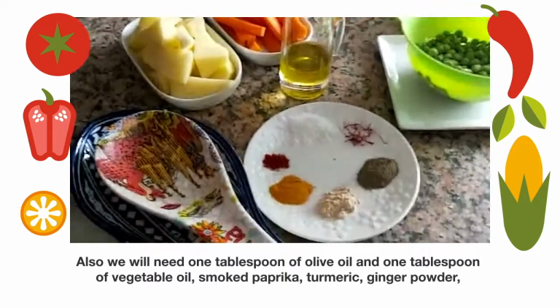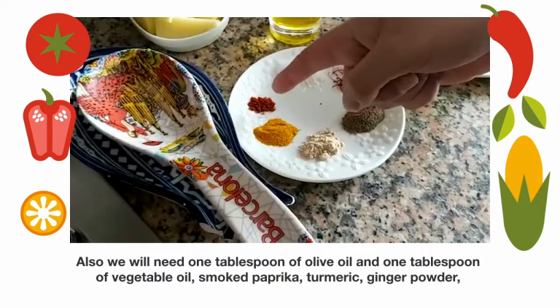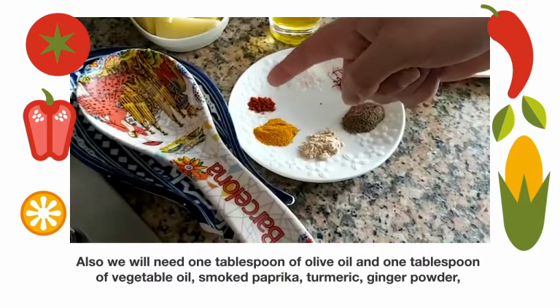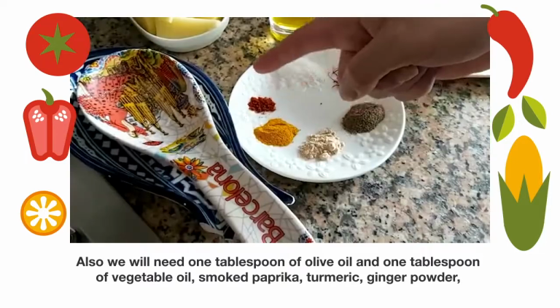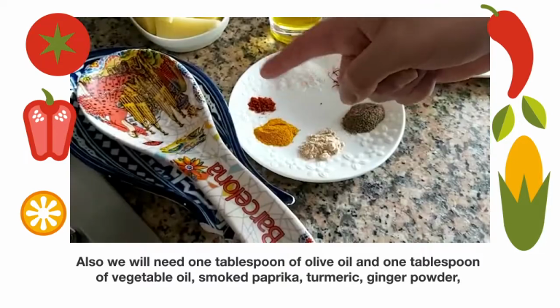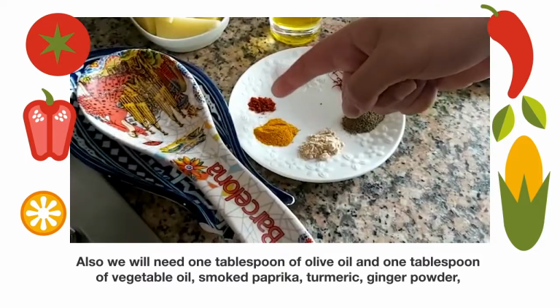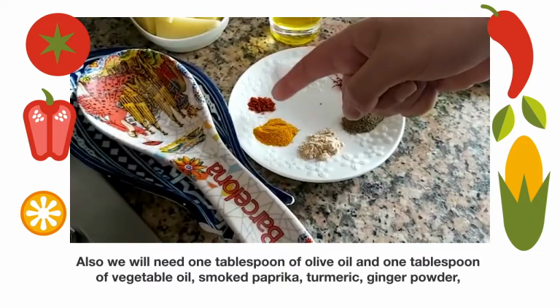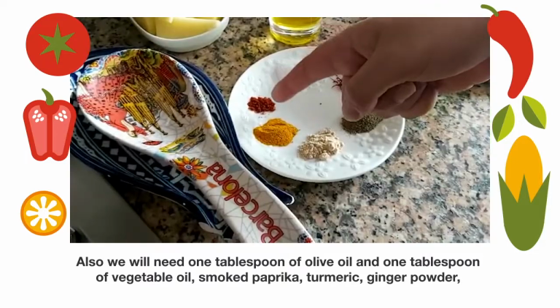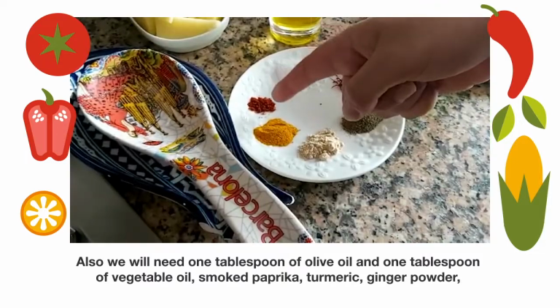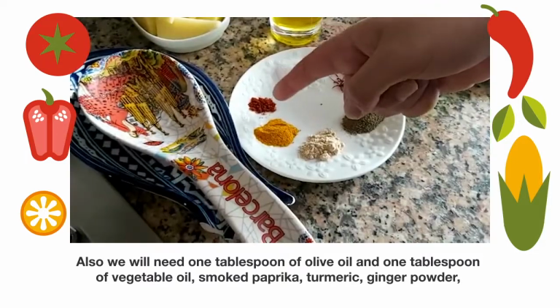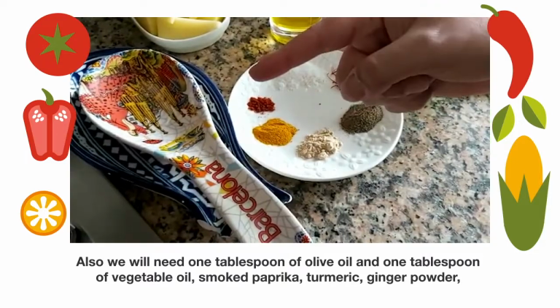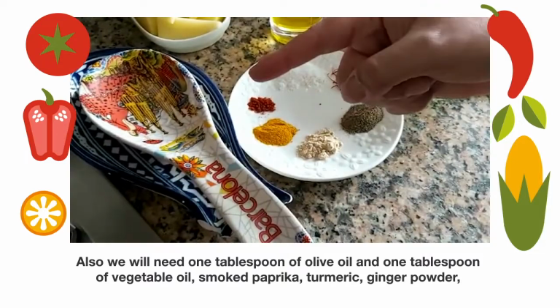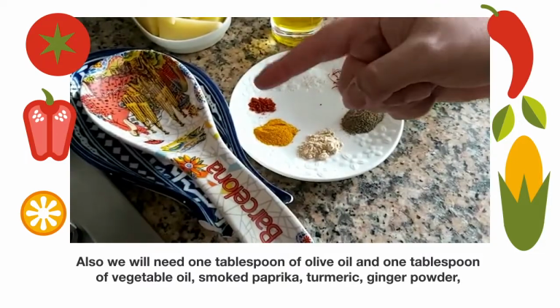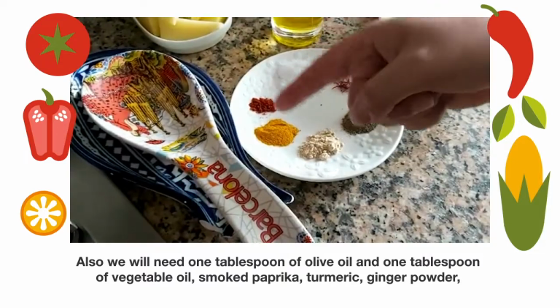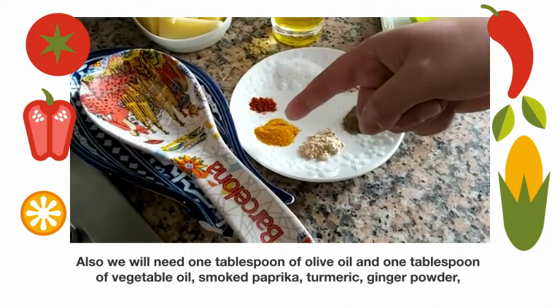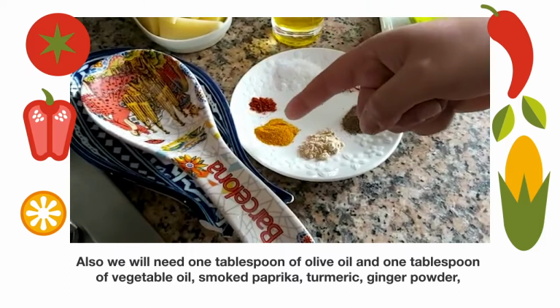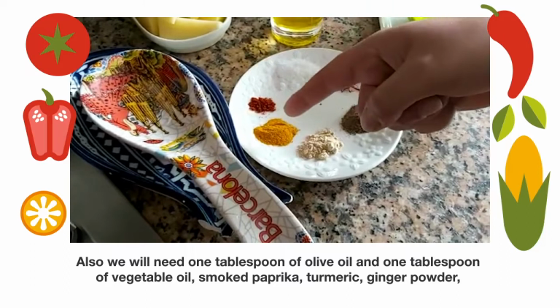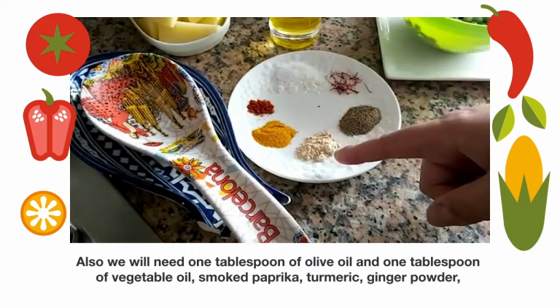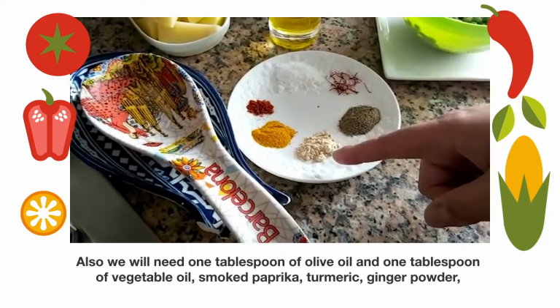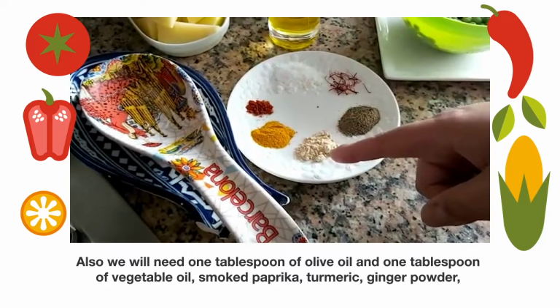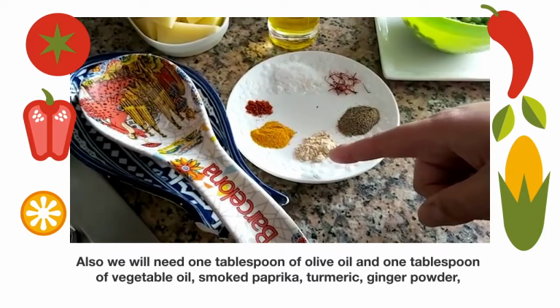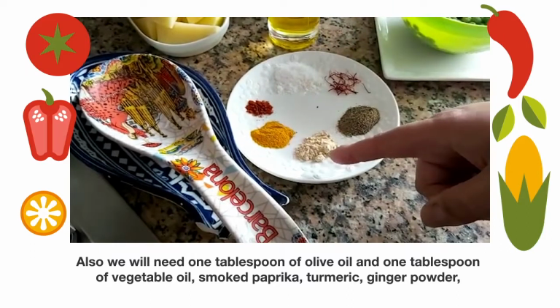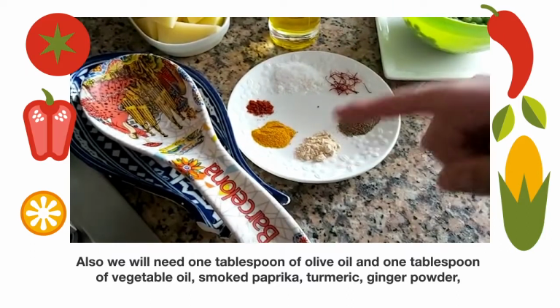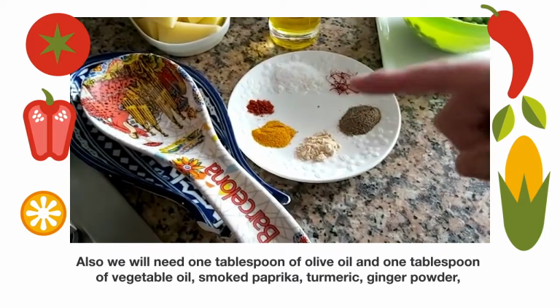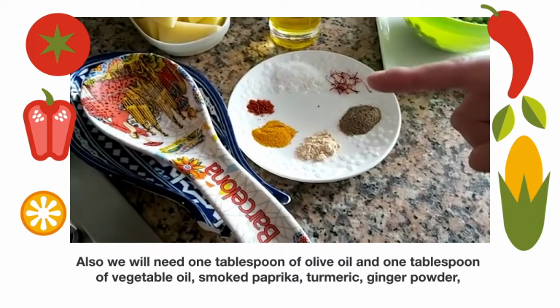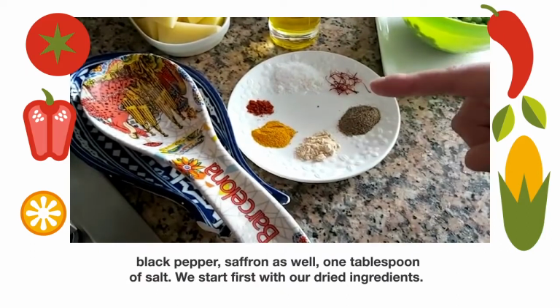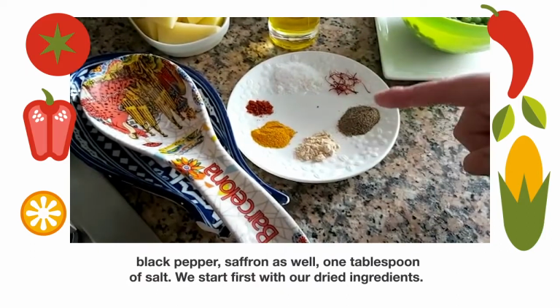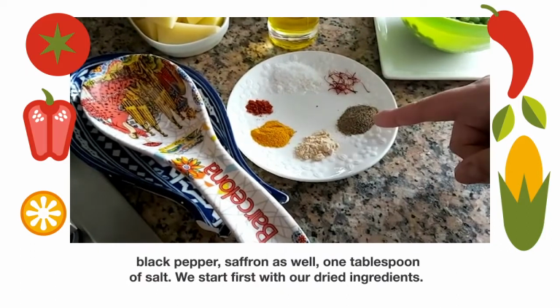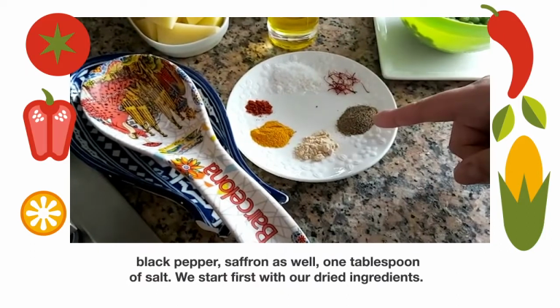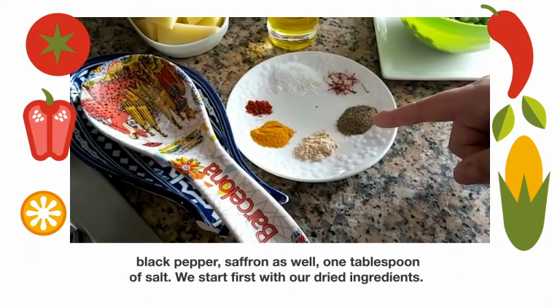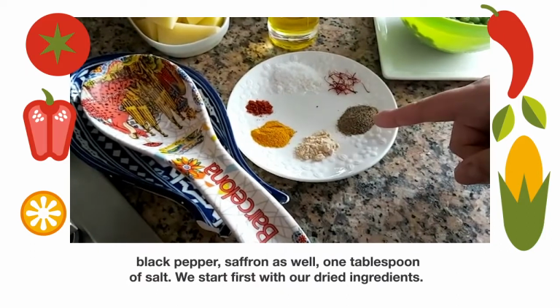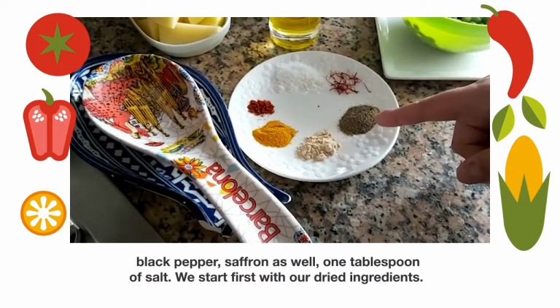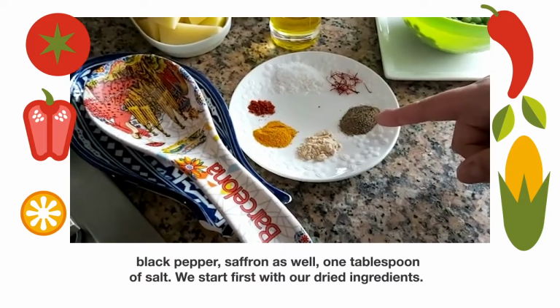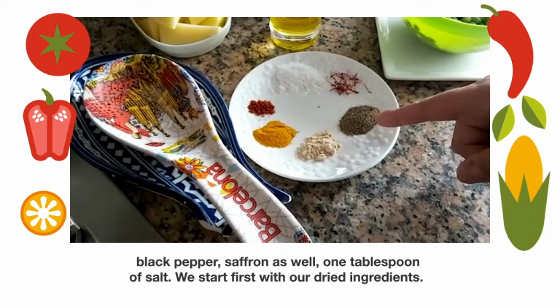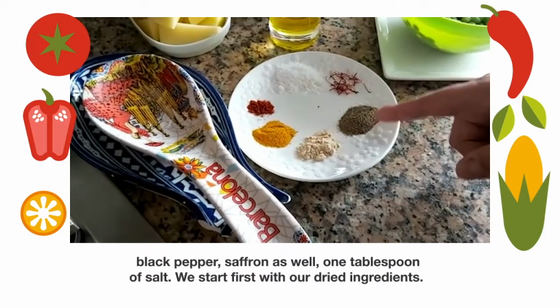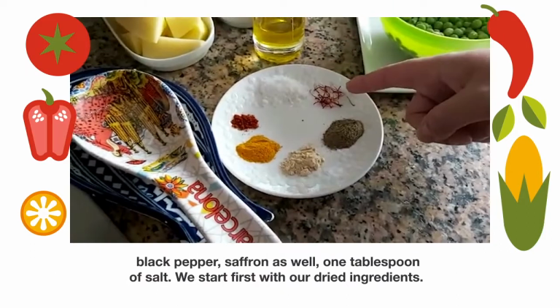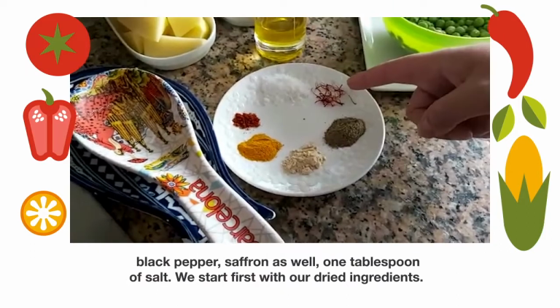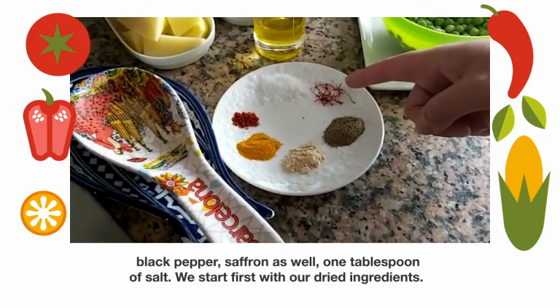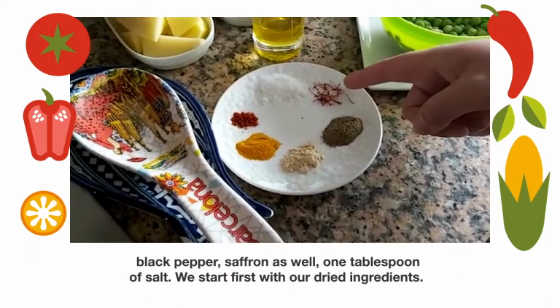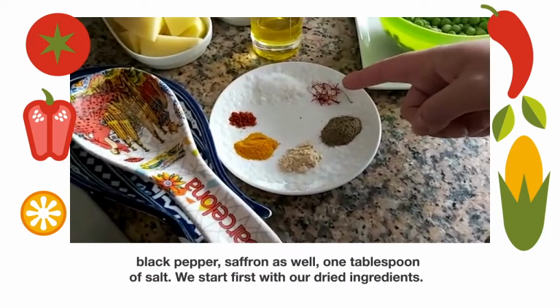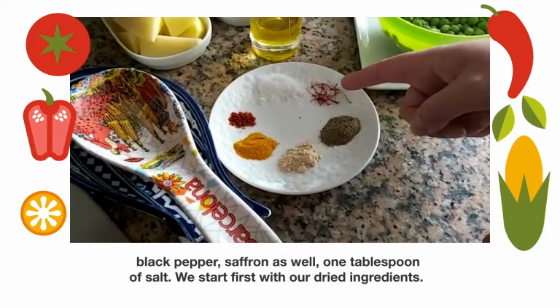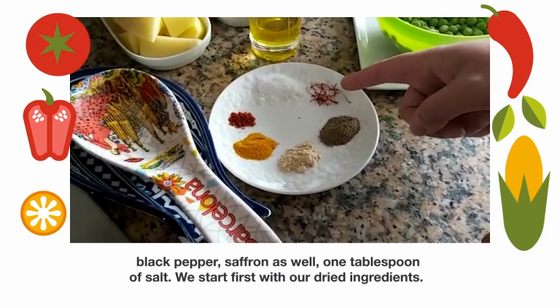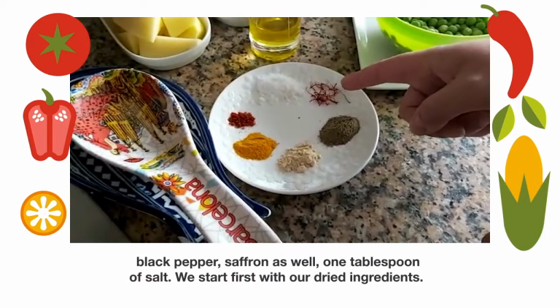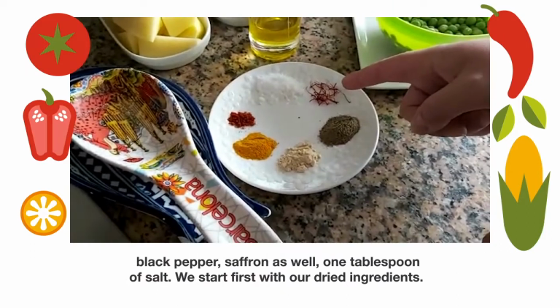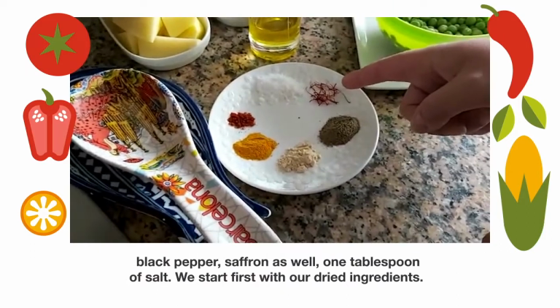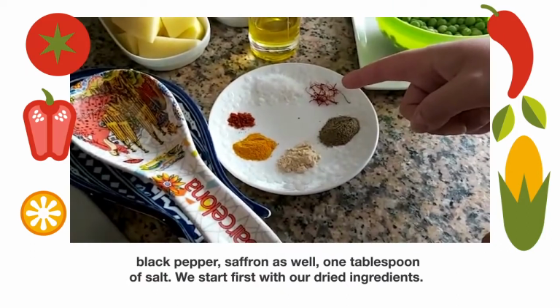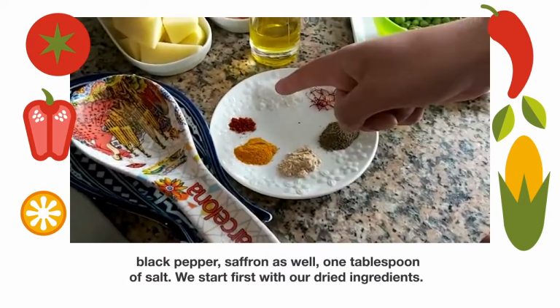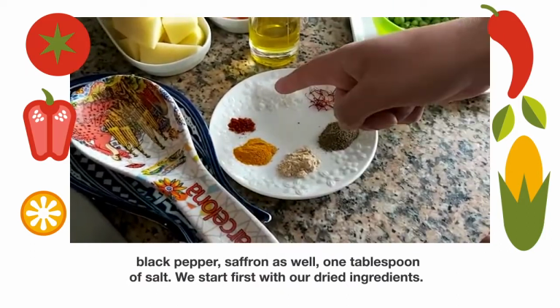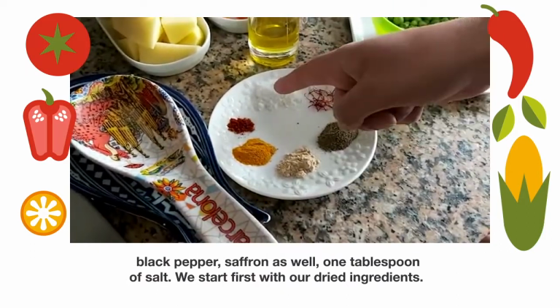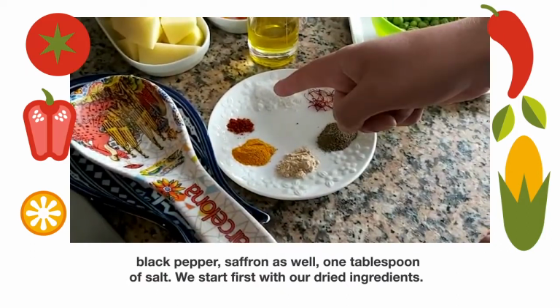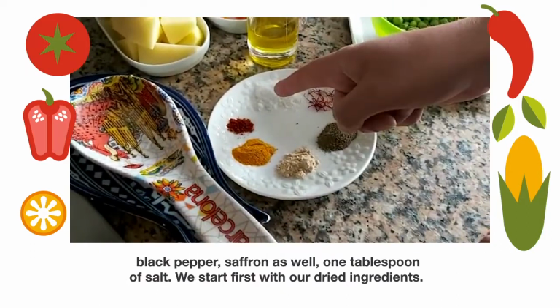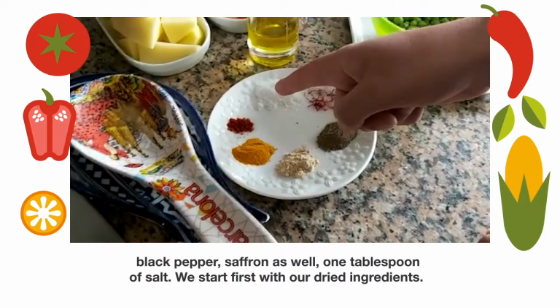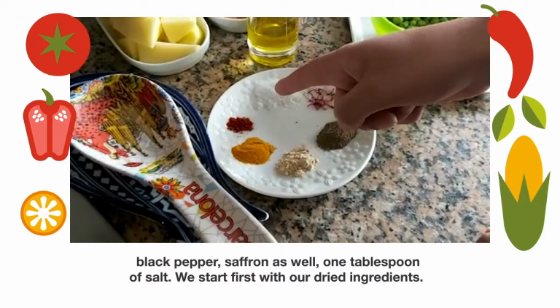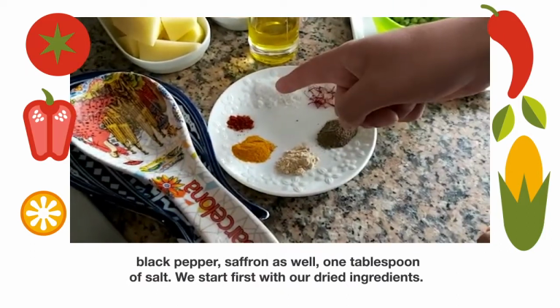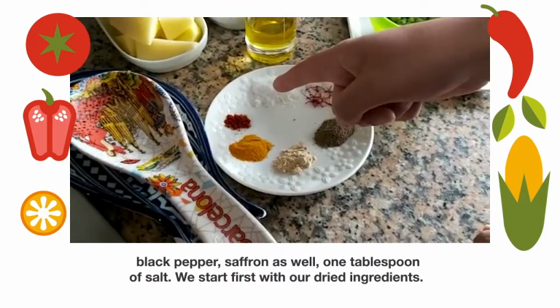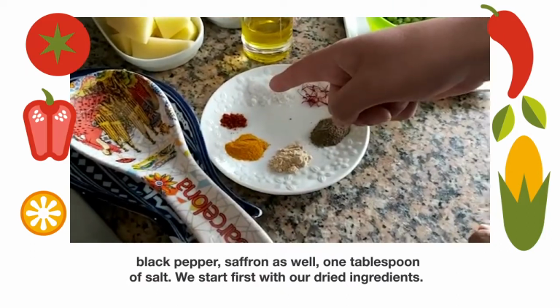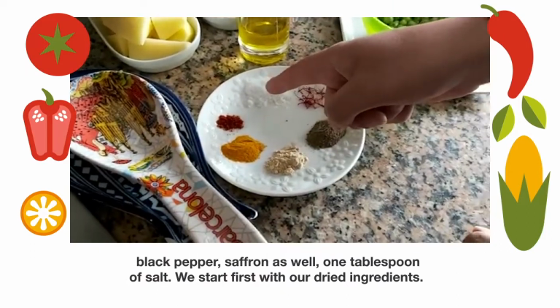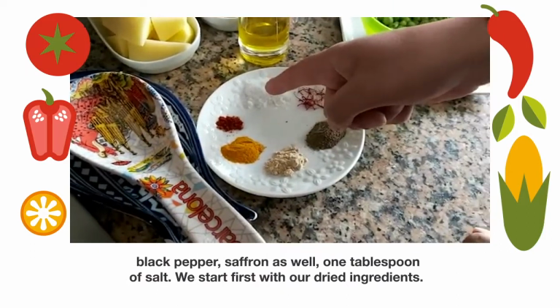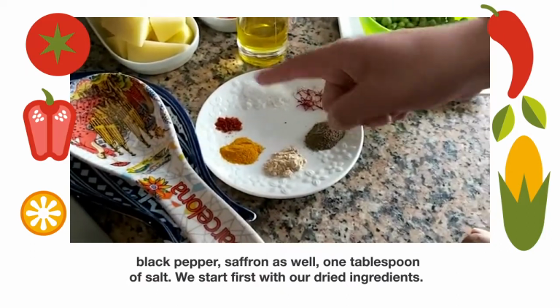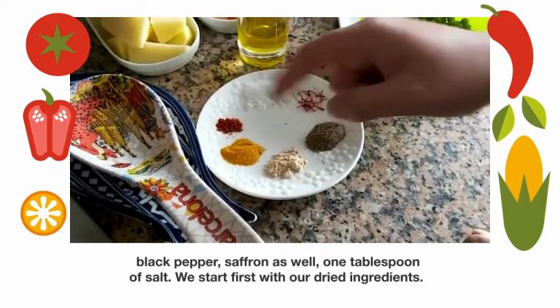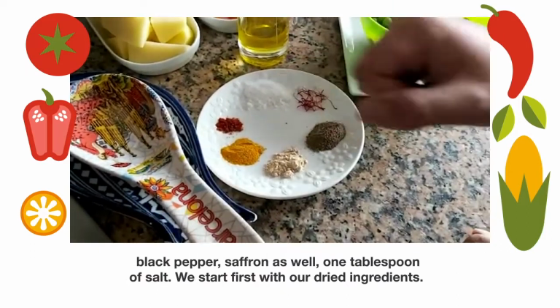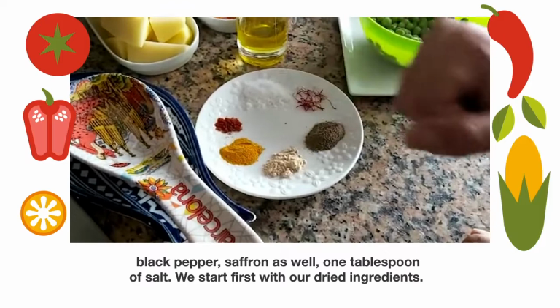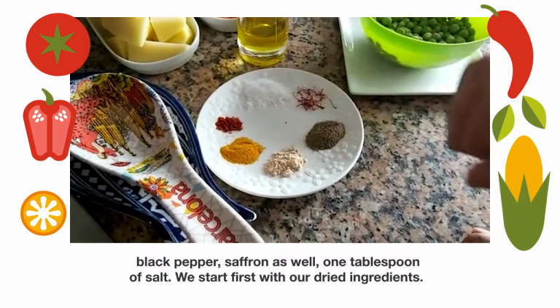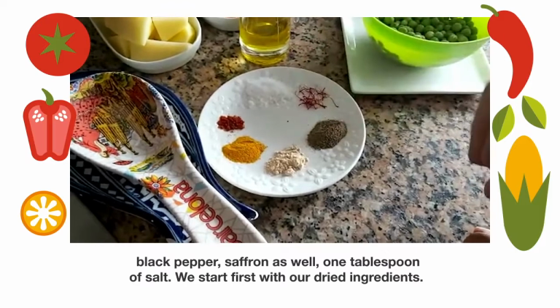Smoked paprika, turmeric, ginger powder, black pepper, saffron as well, and one tablespoon of salt.